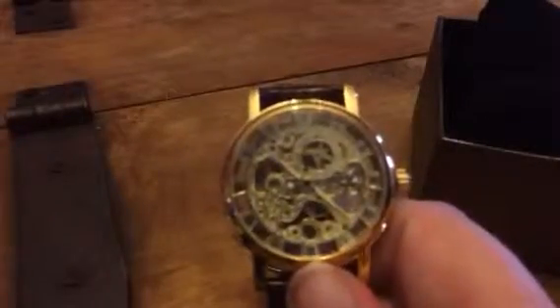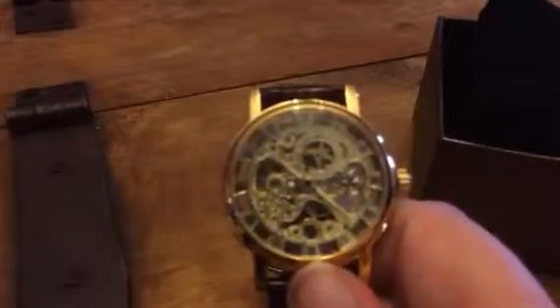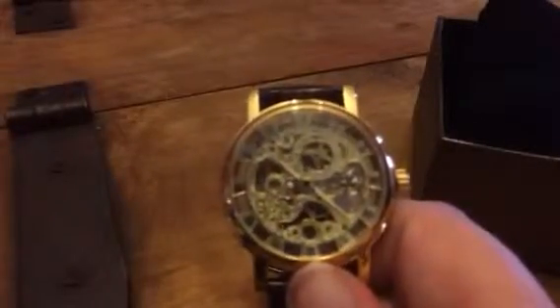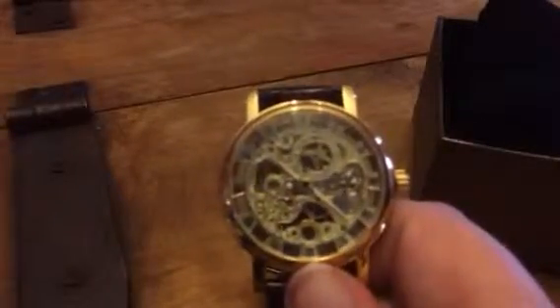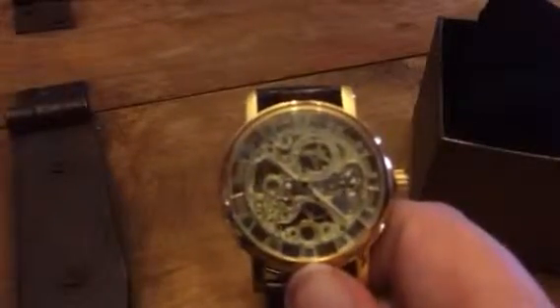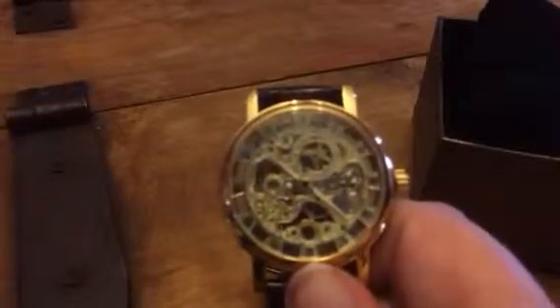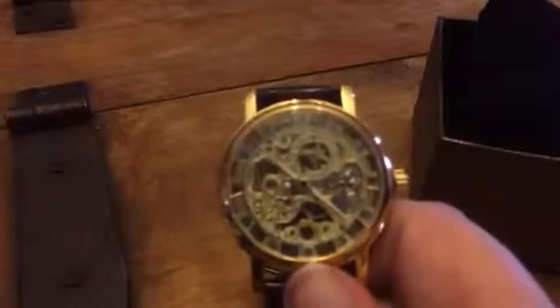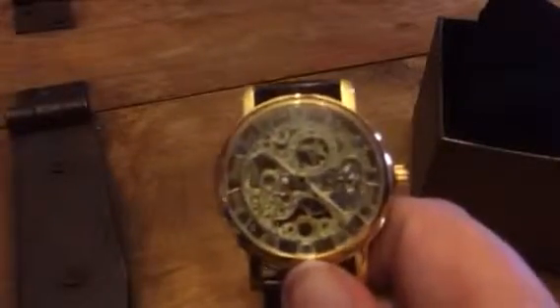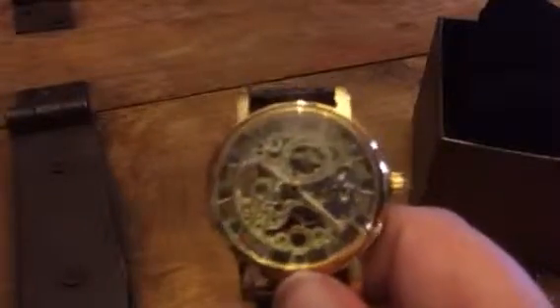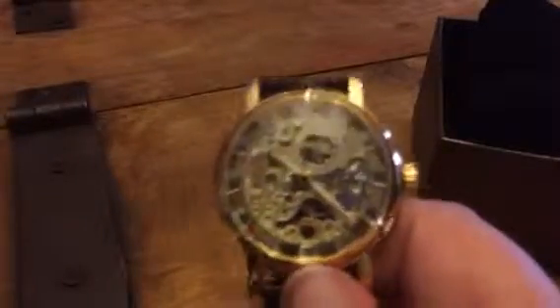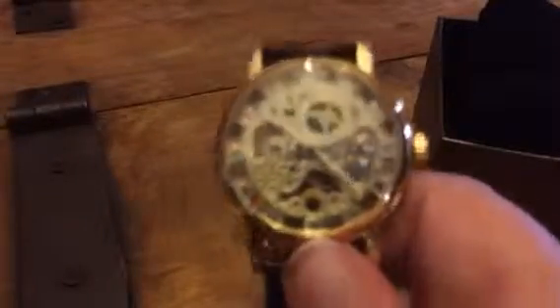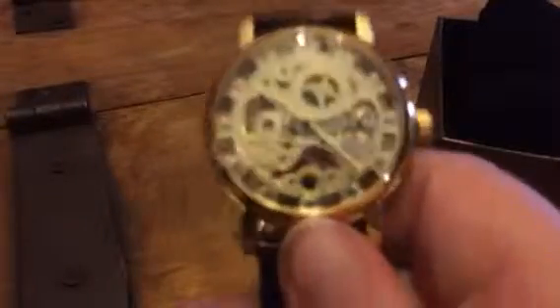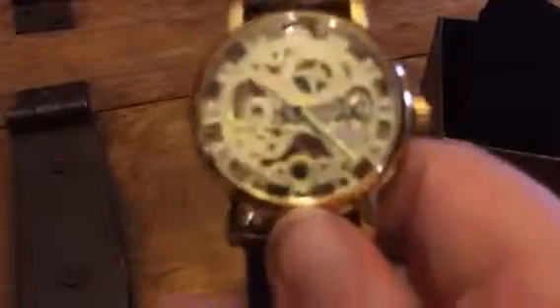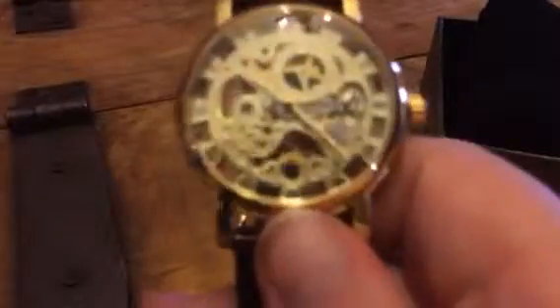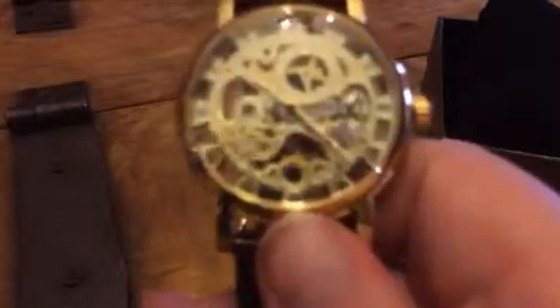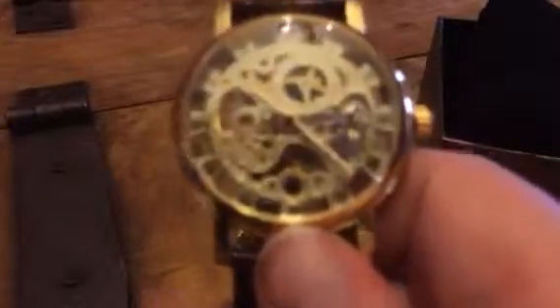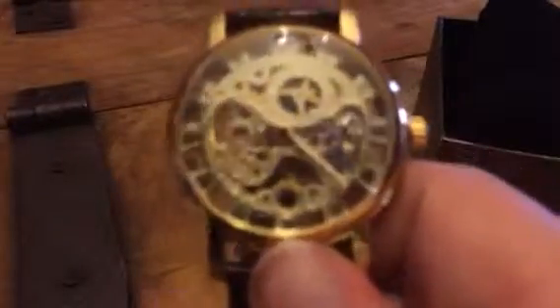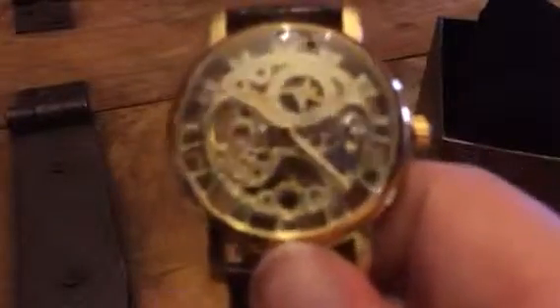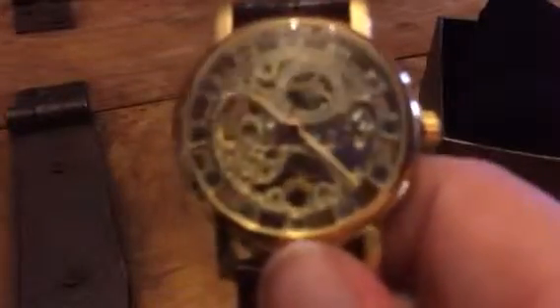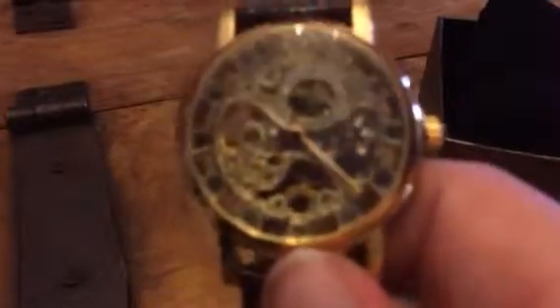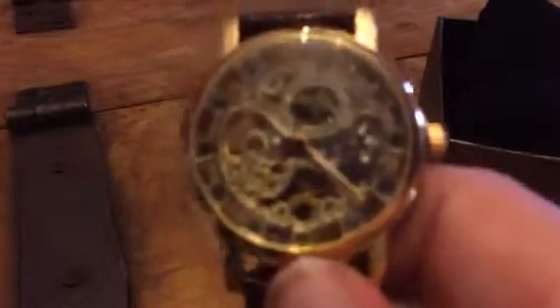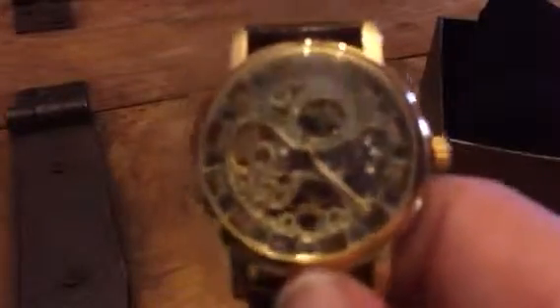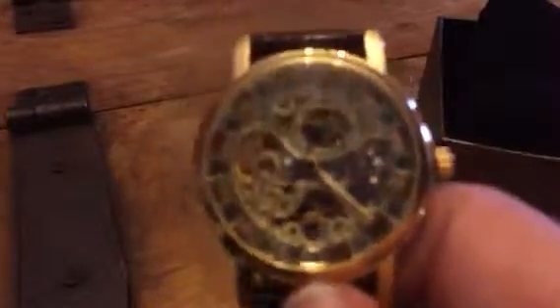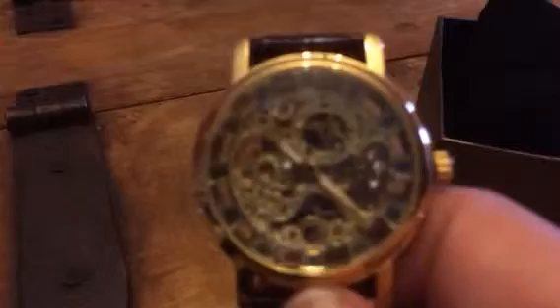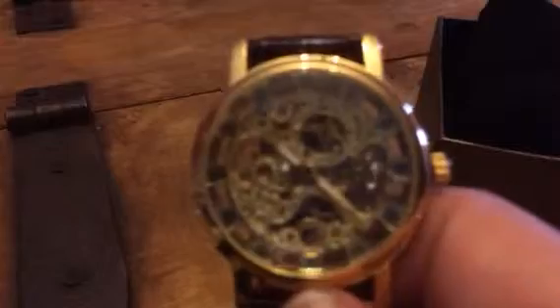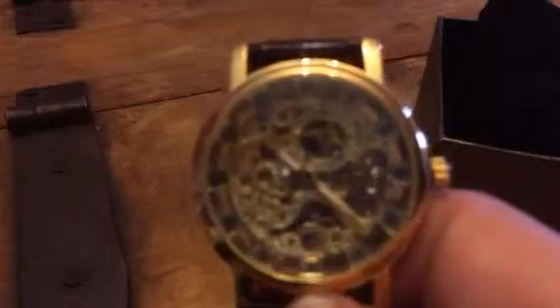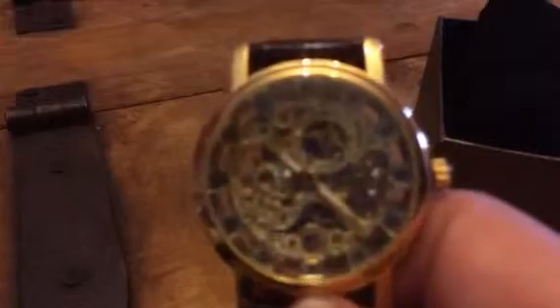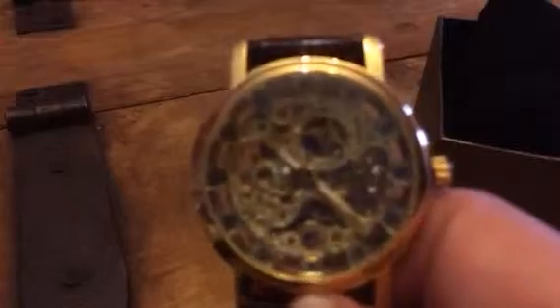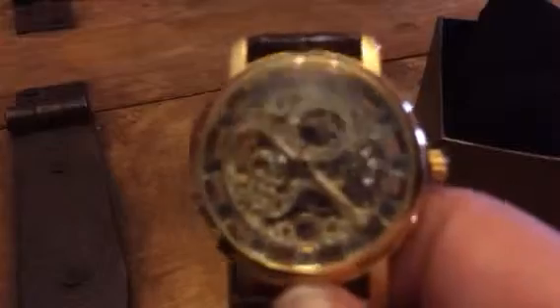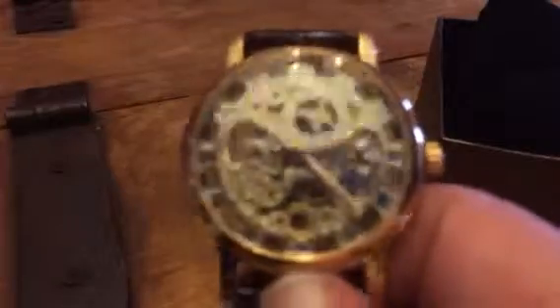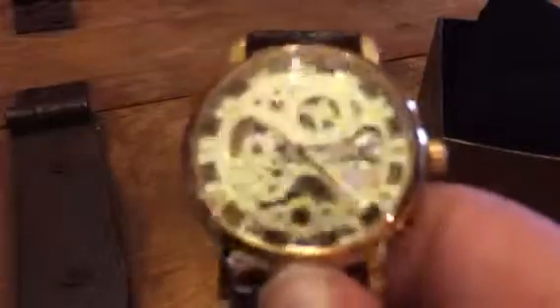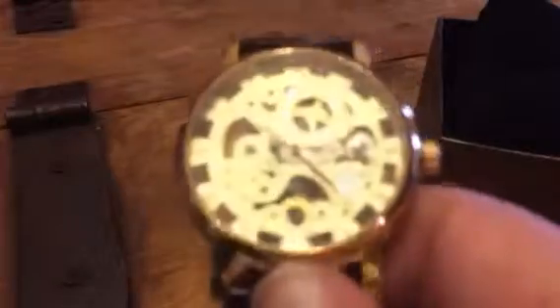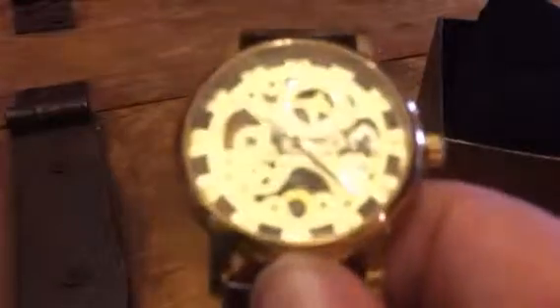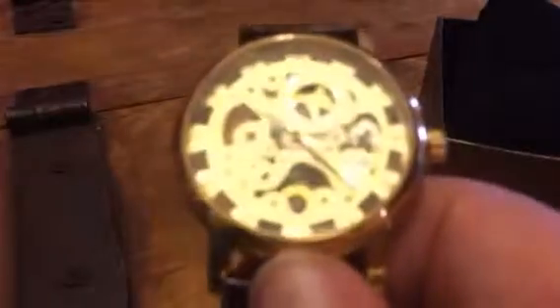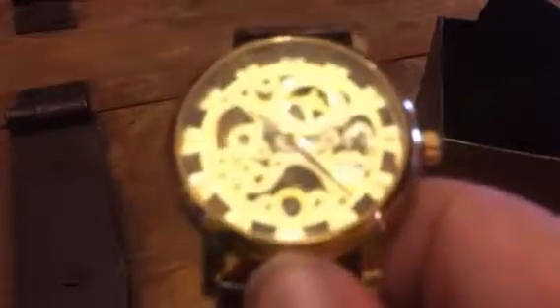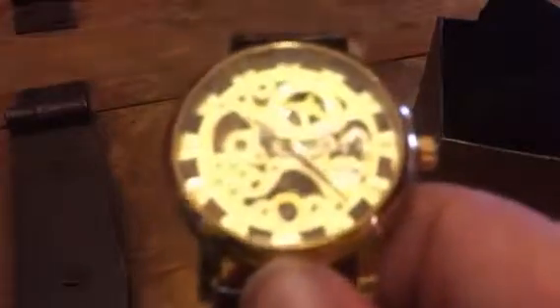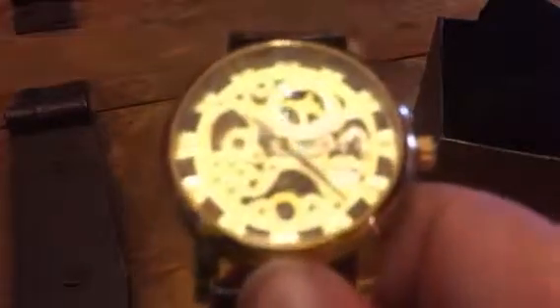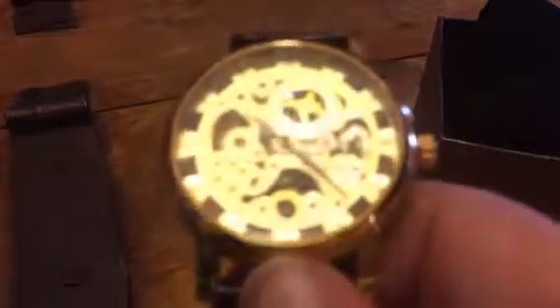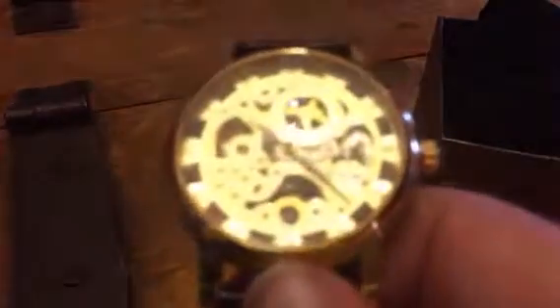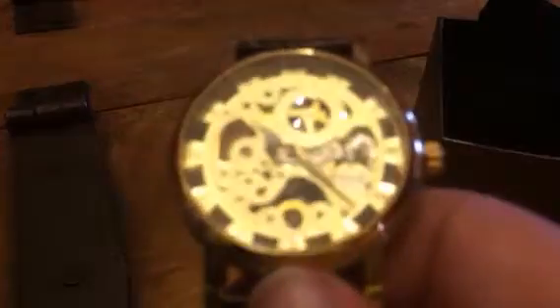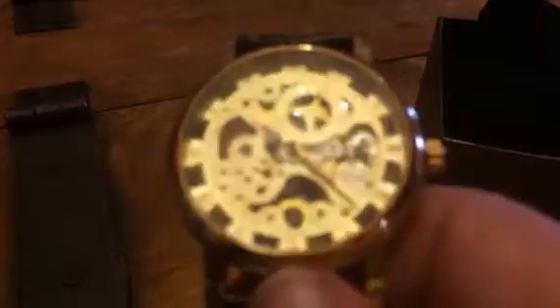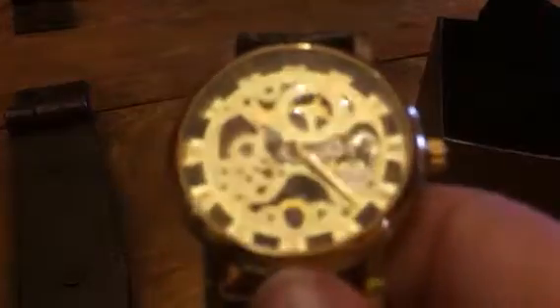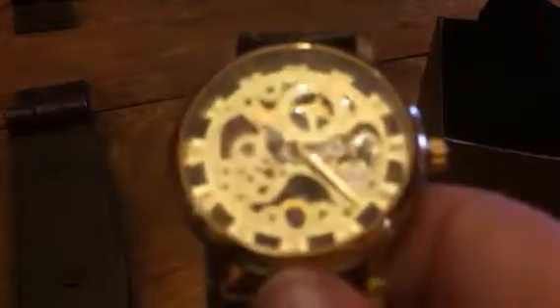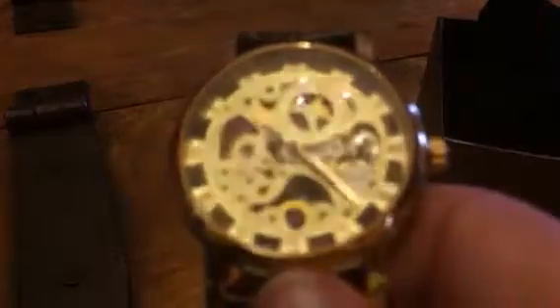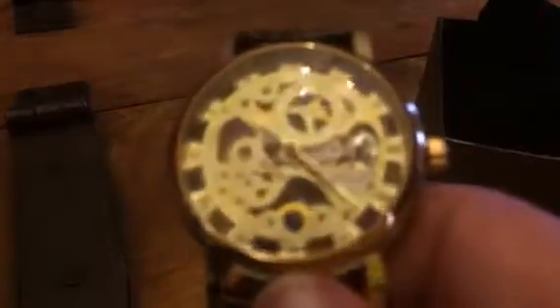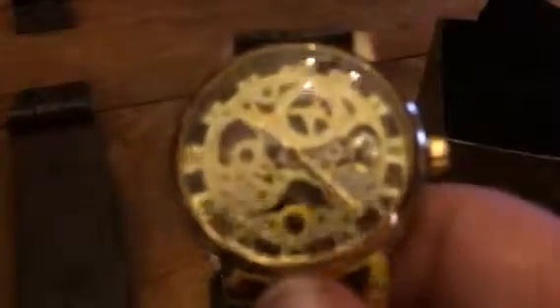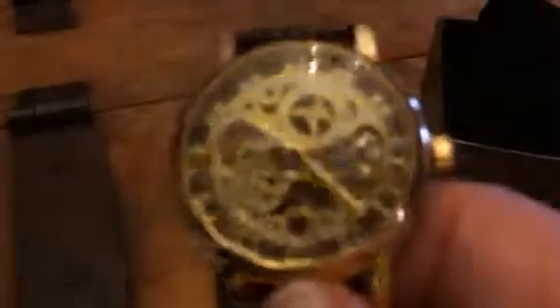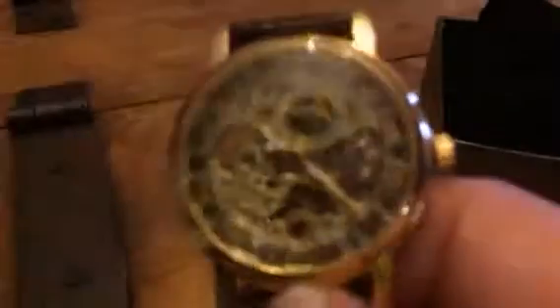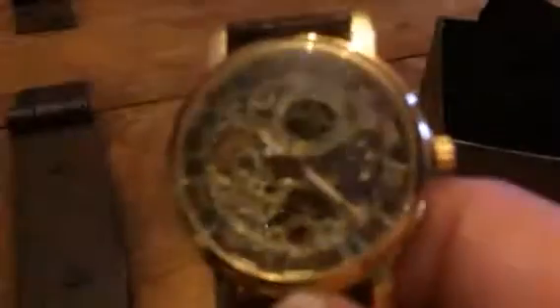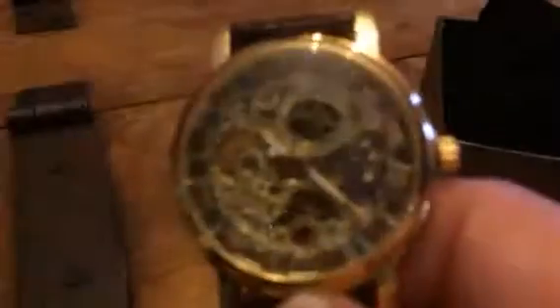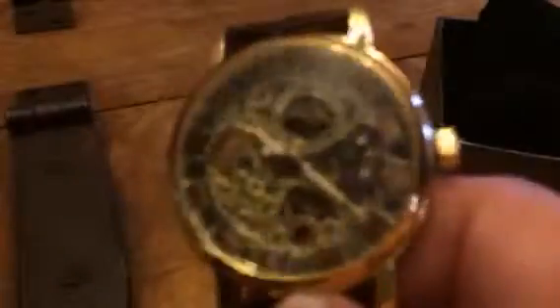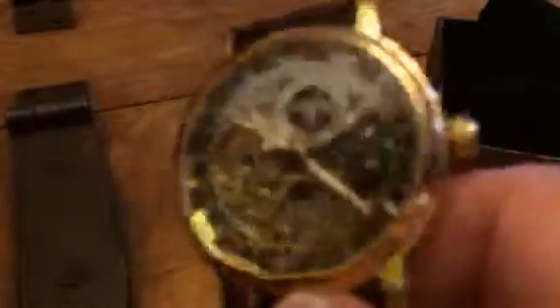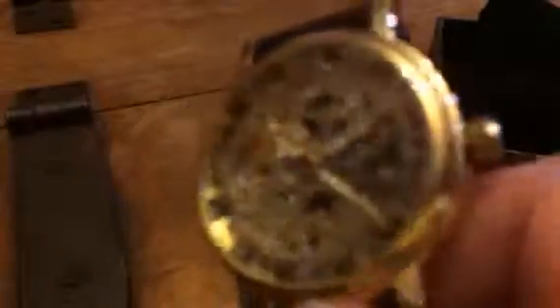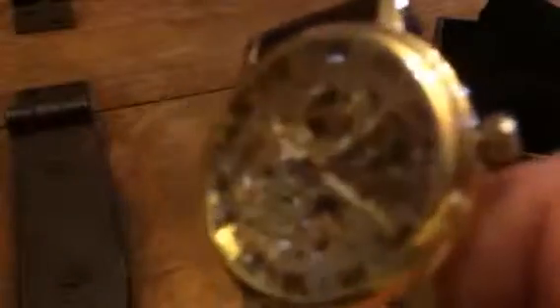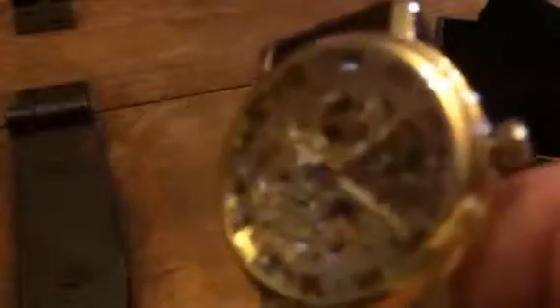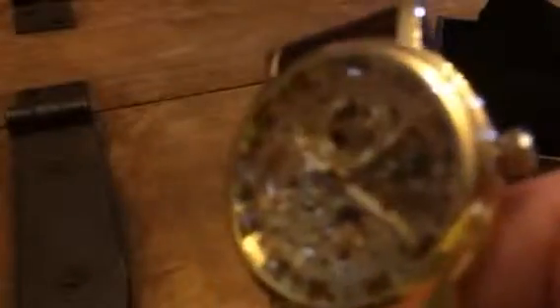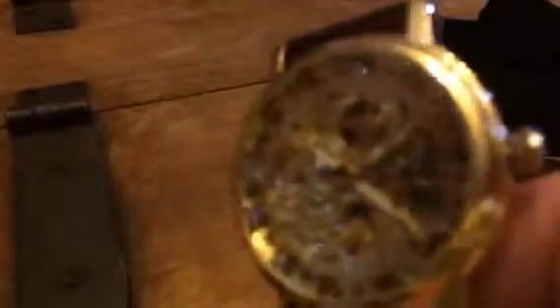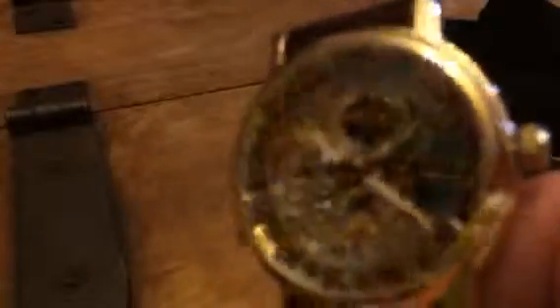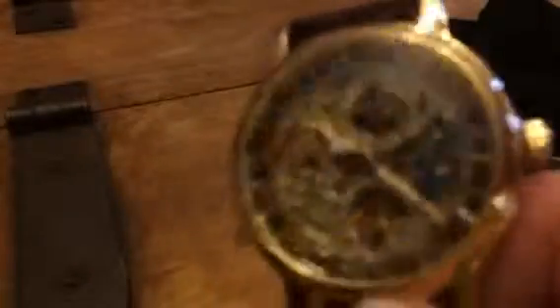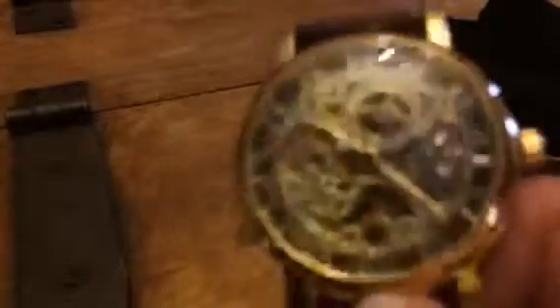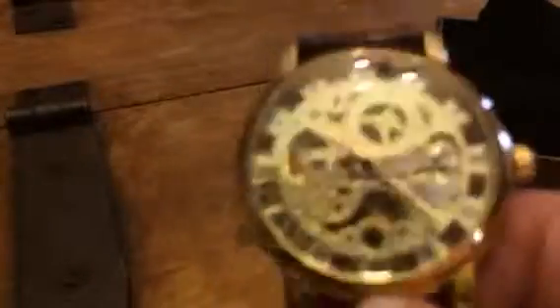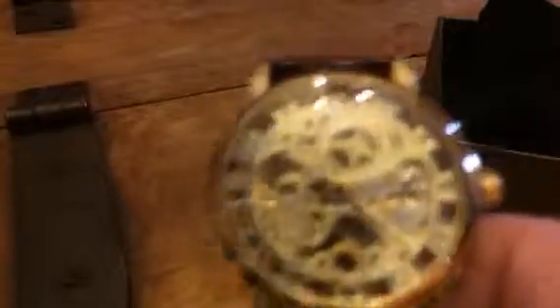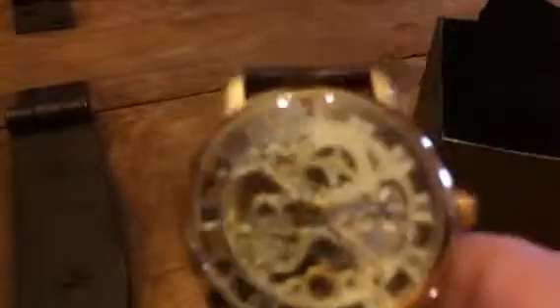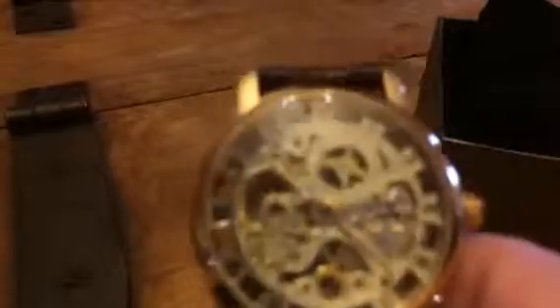Hey everybody, this is Bethany from Suit Sakes Diva. Today I have this beautiful men's watch from Mutter.